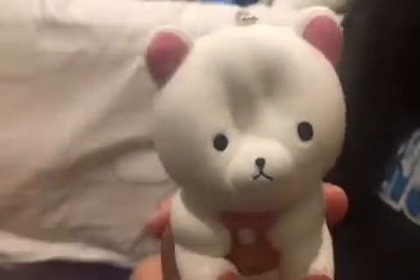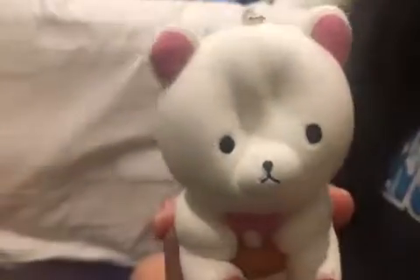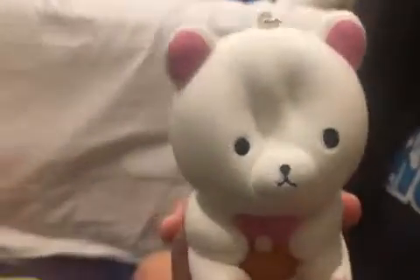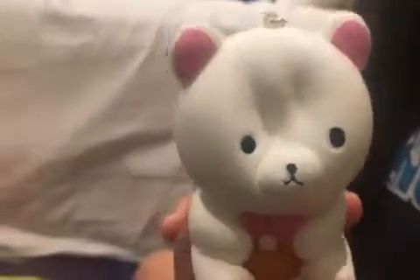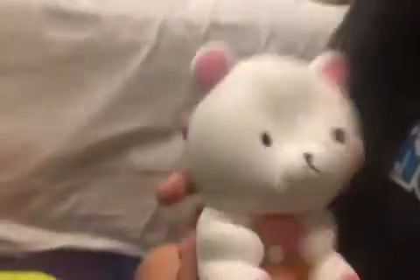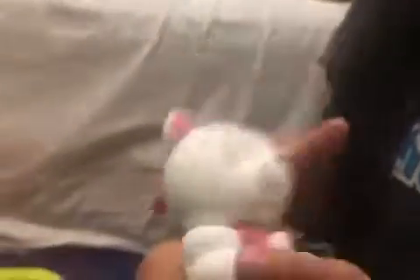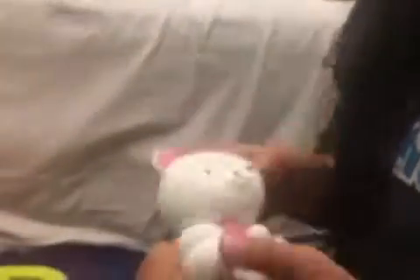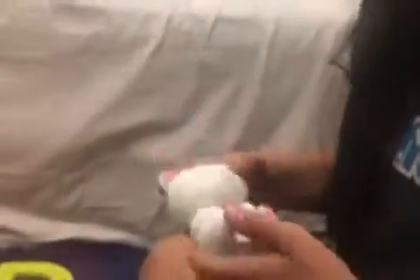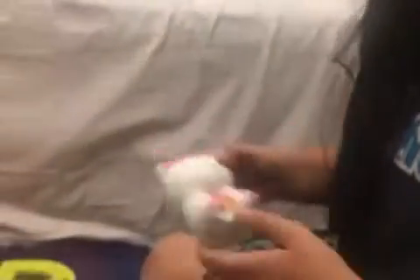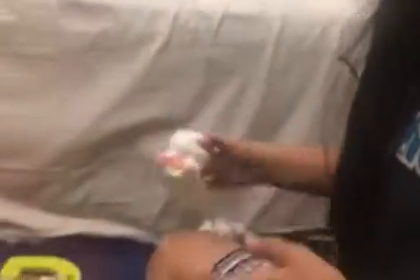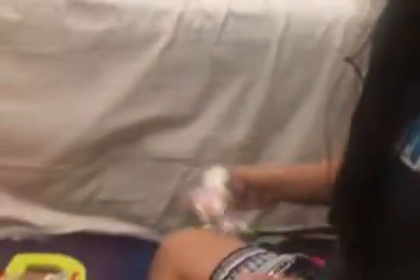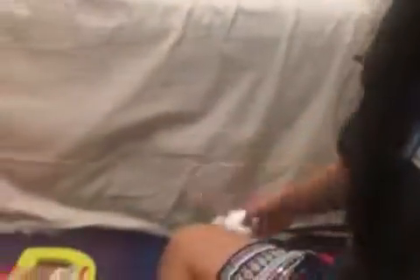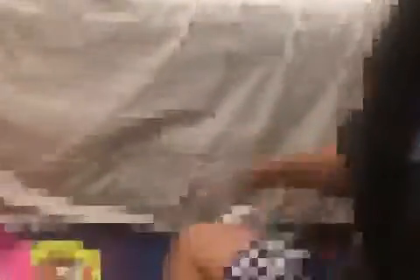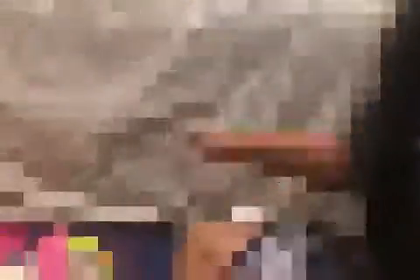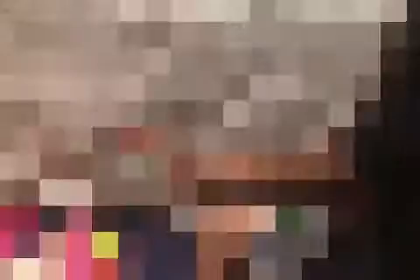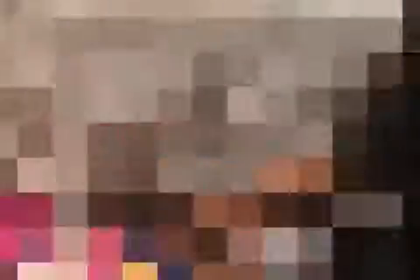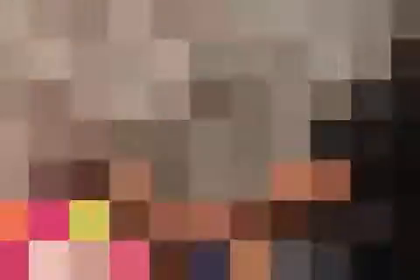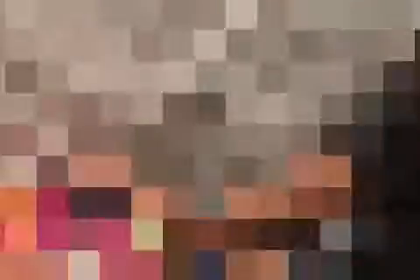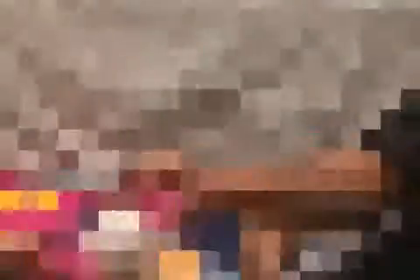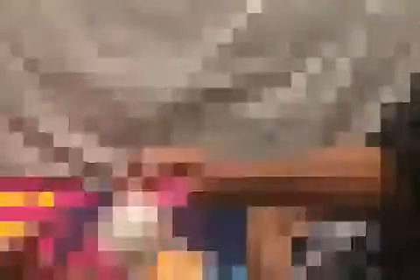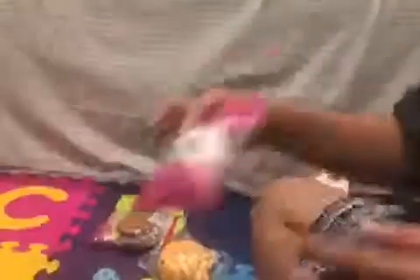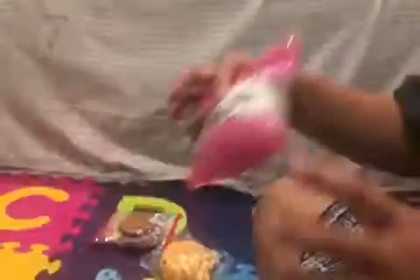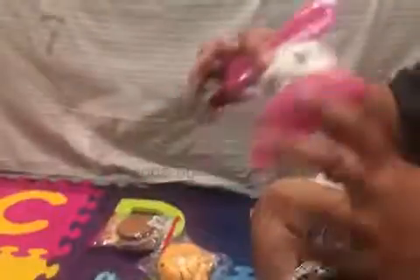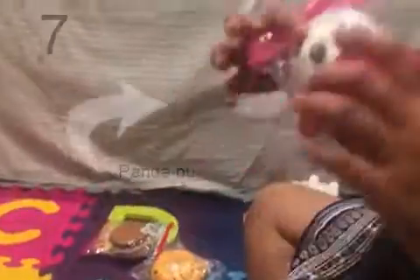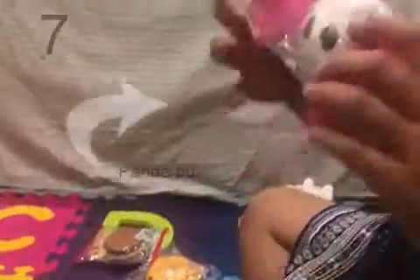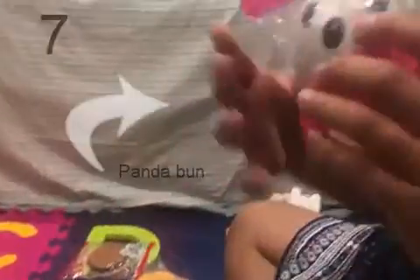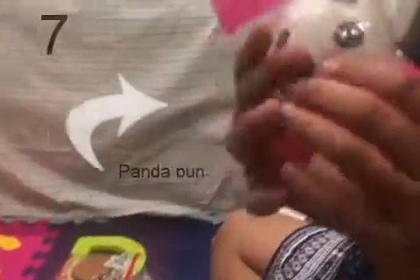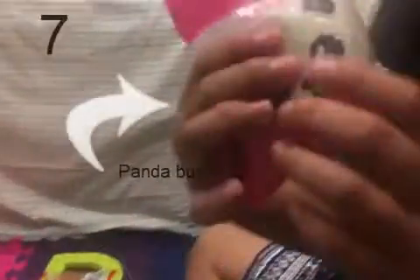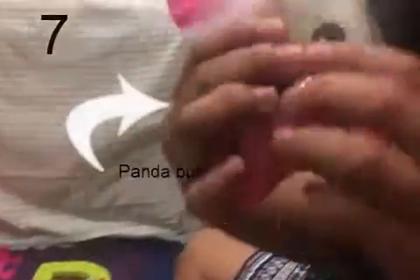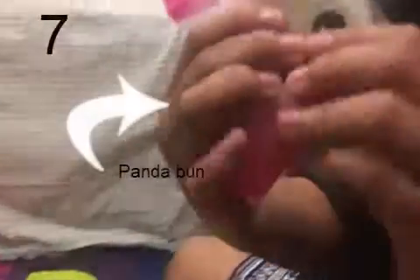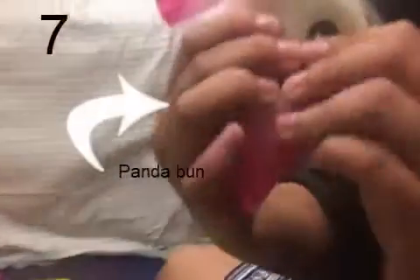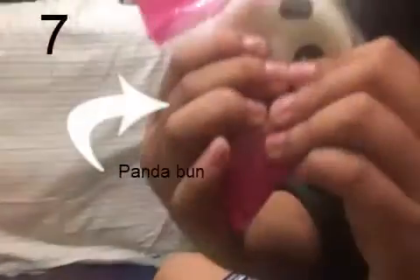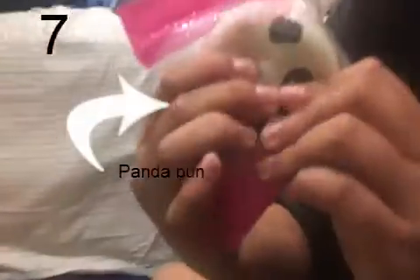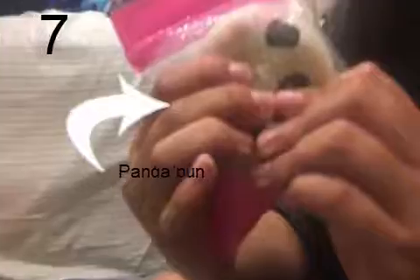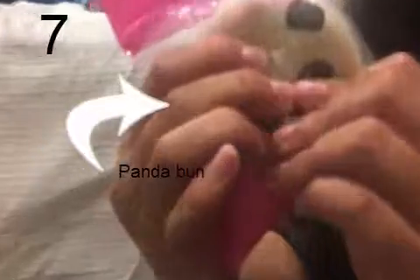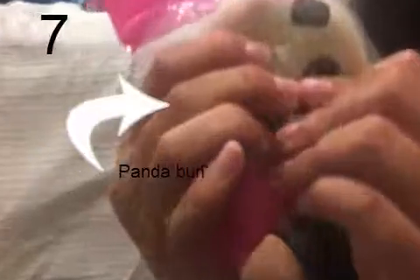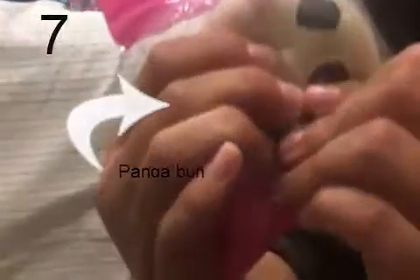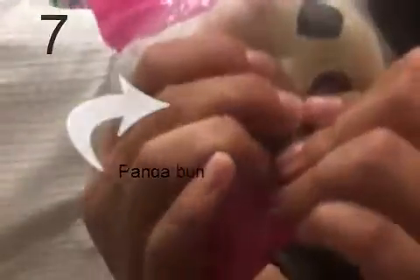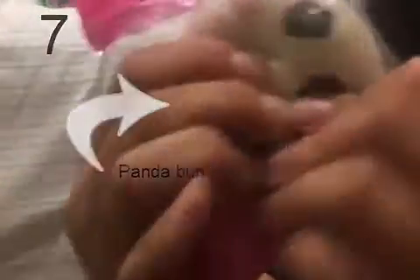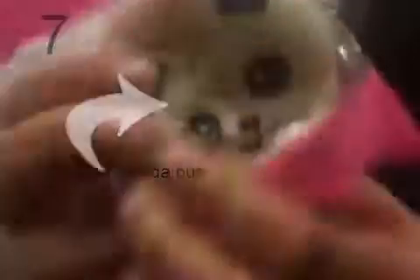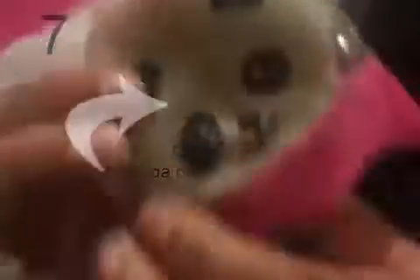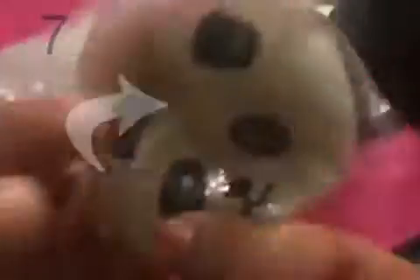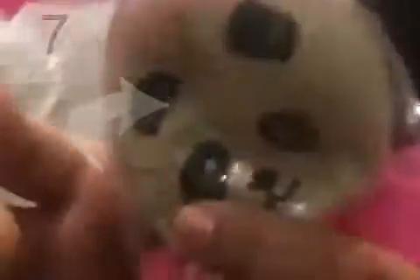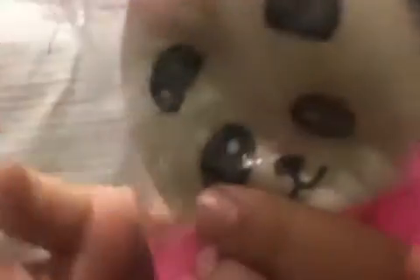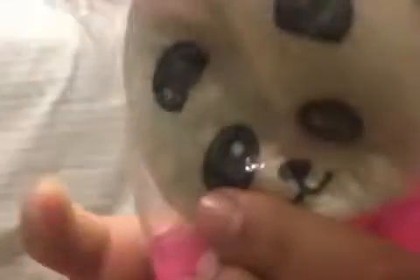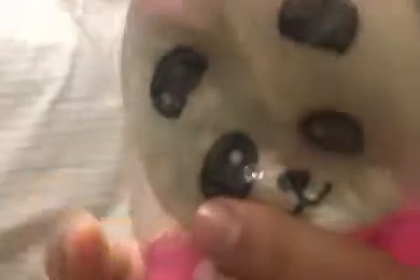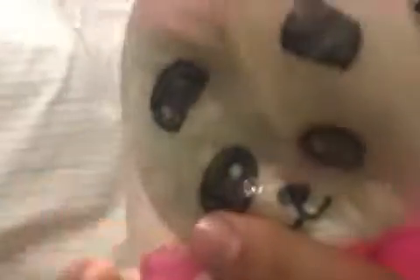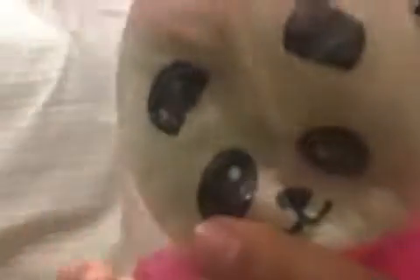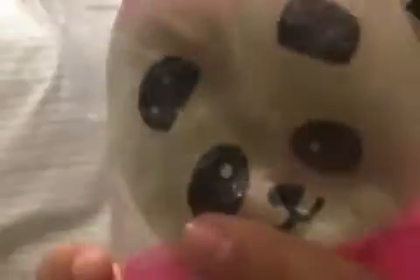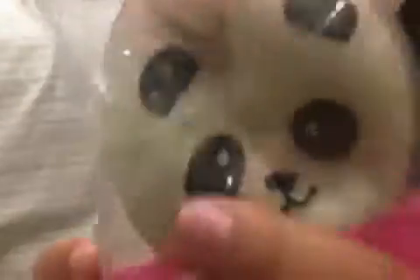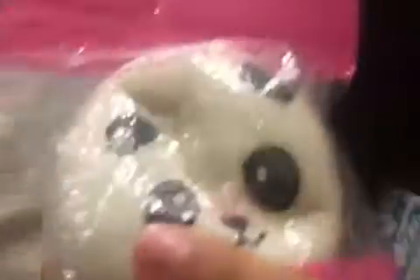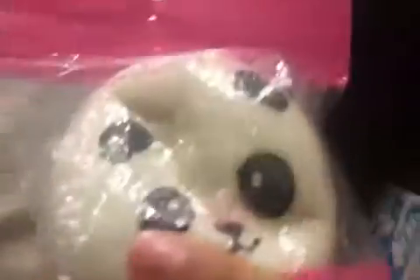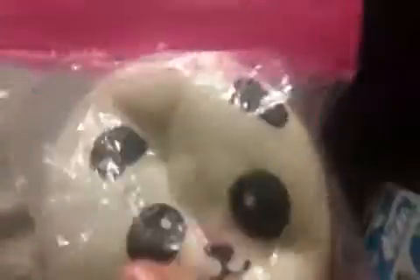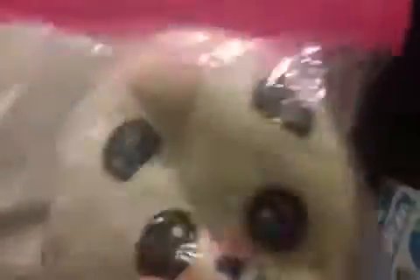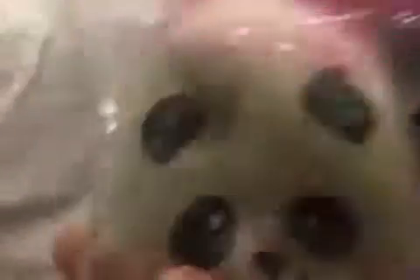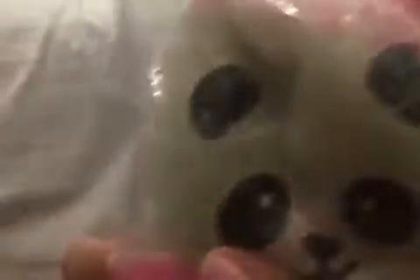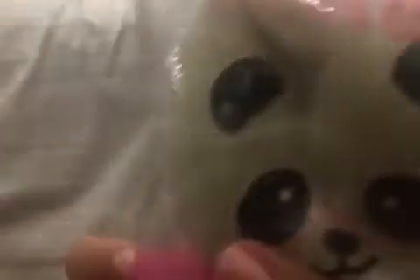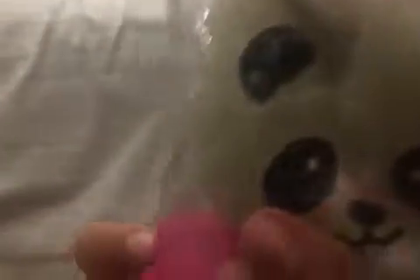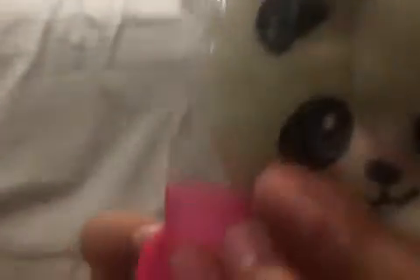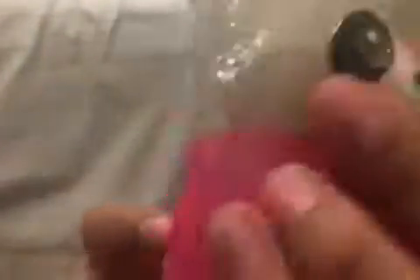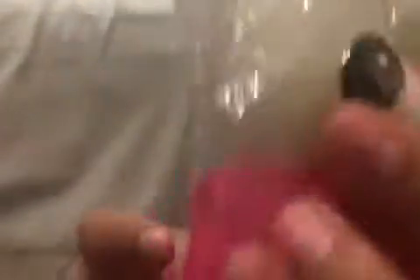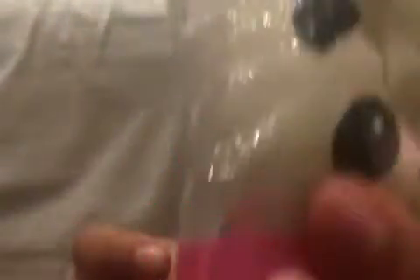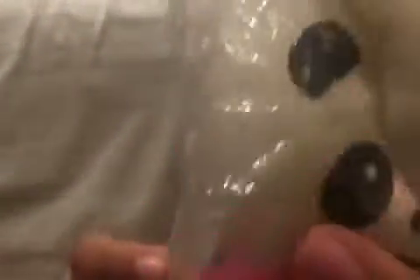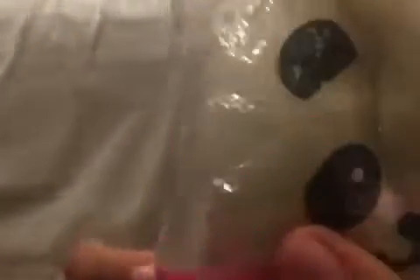My next squishy is this panda bun squishy. It's kind of slow rising.